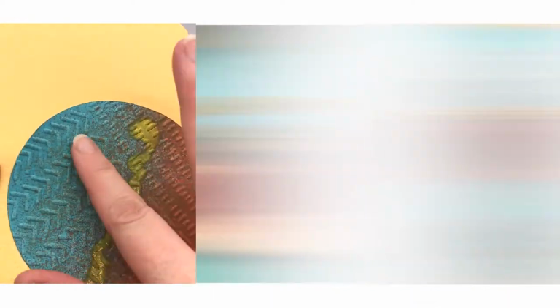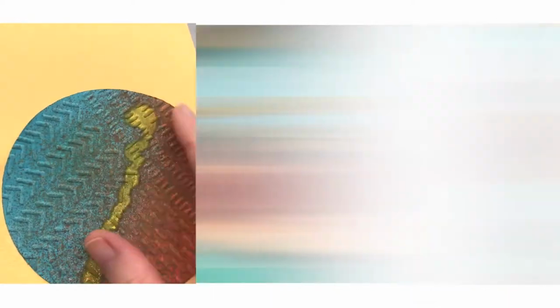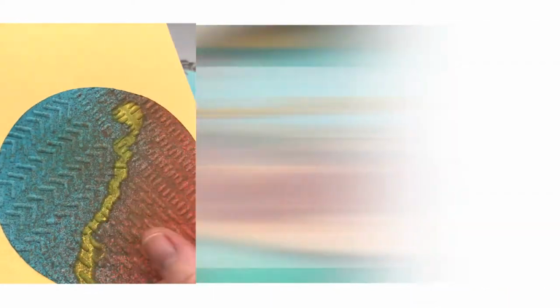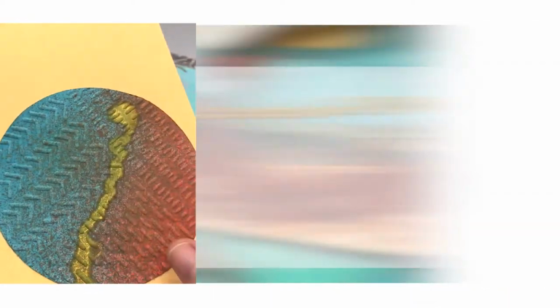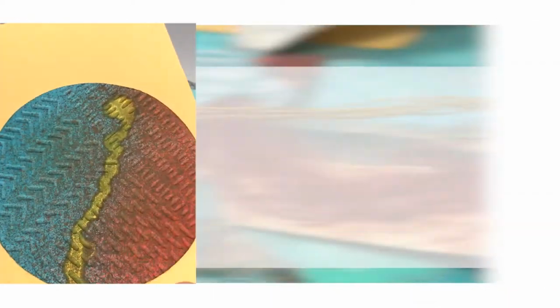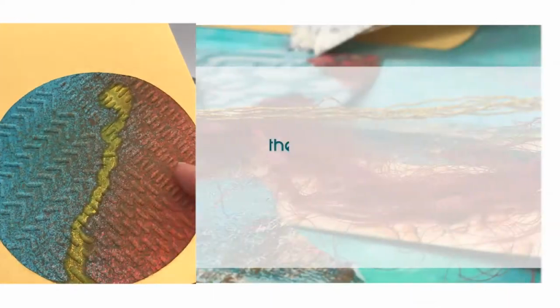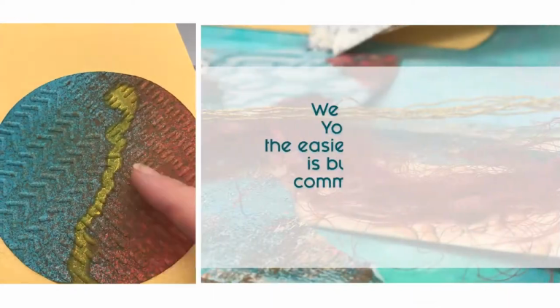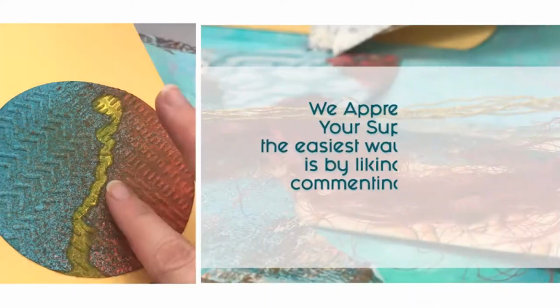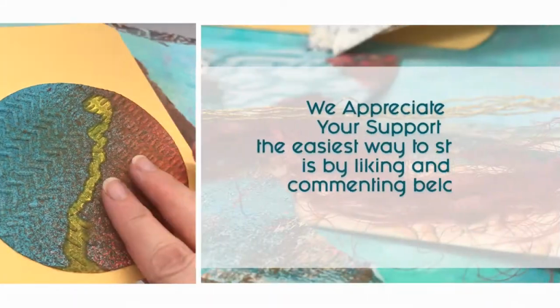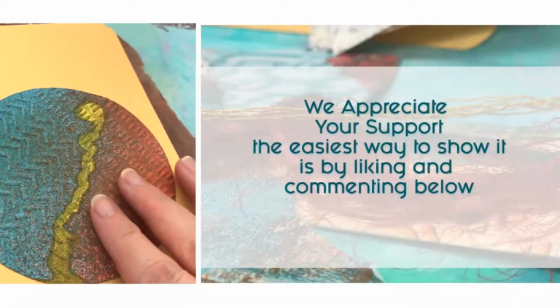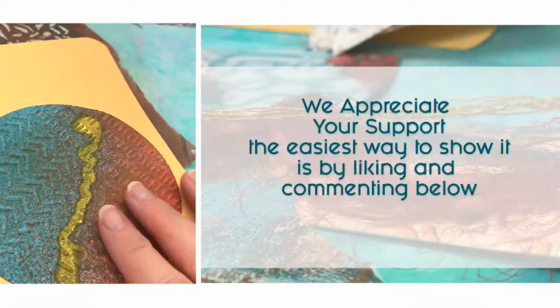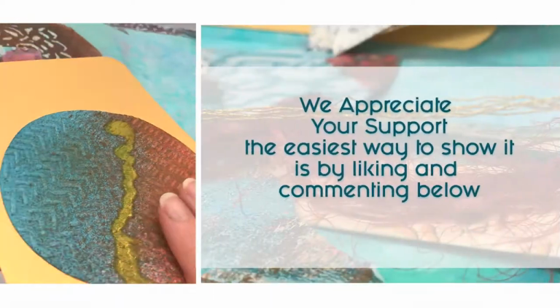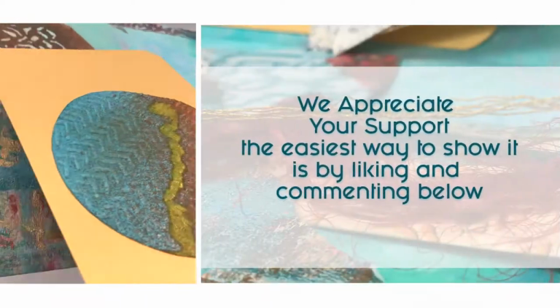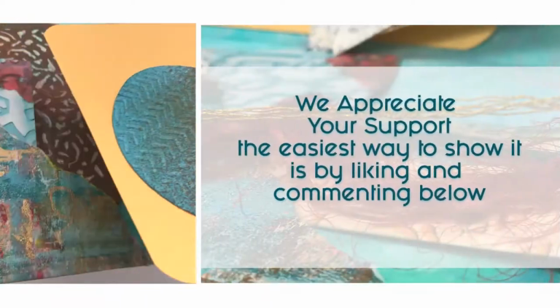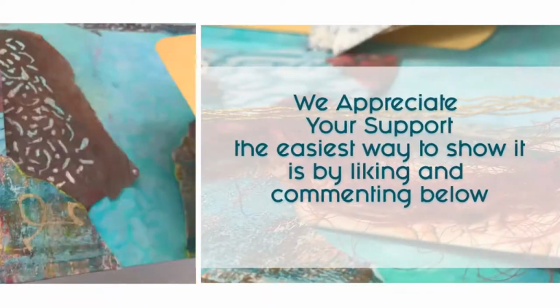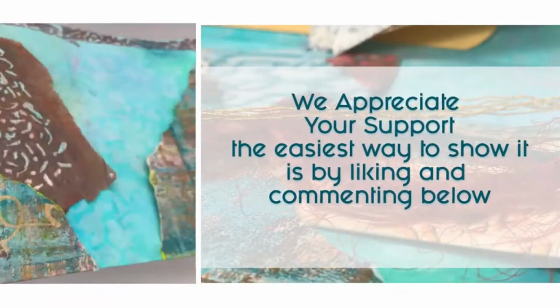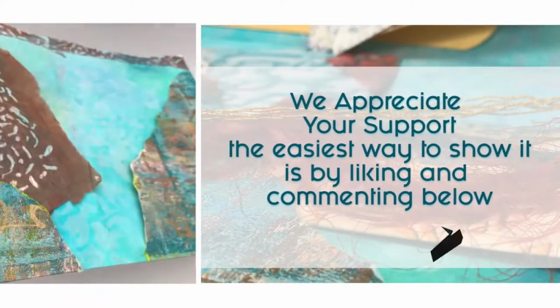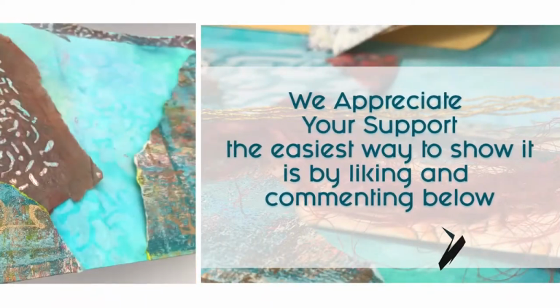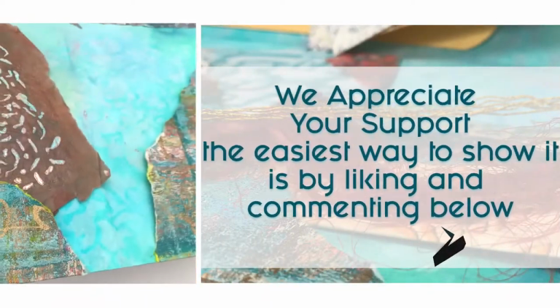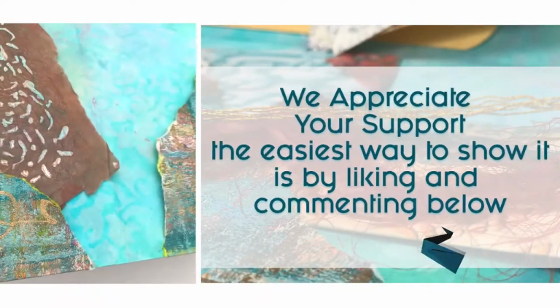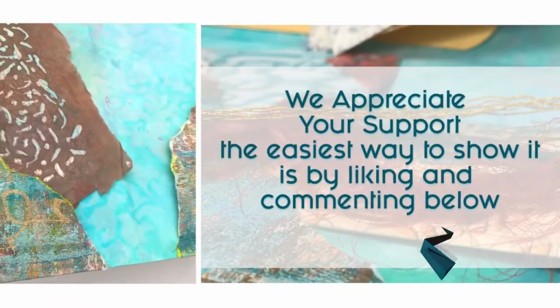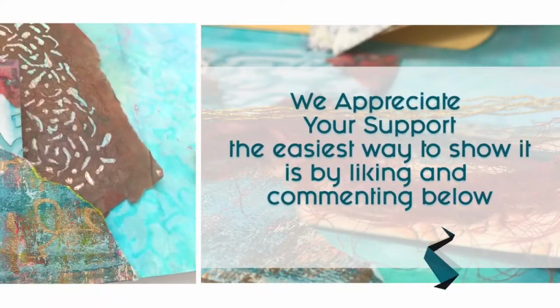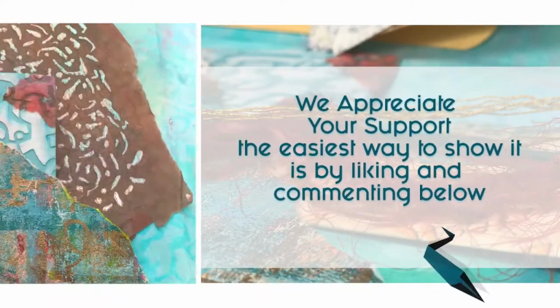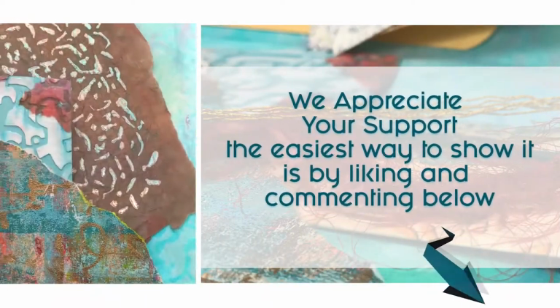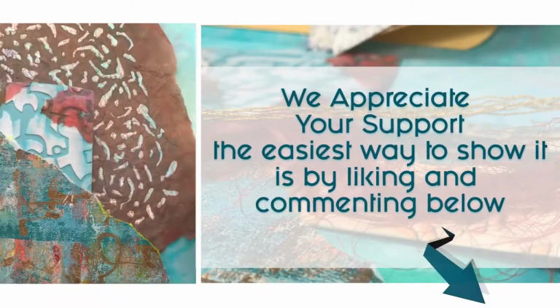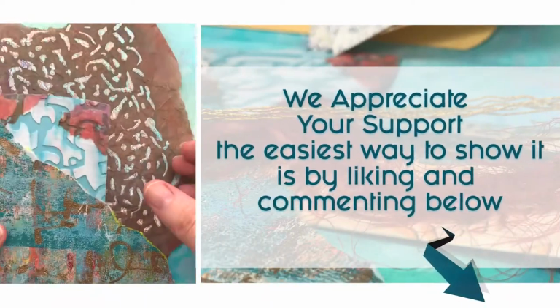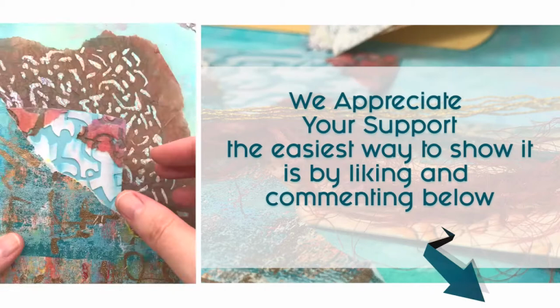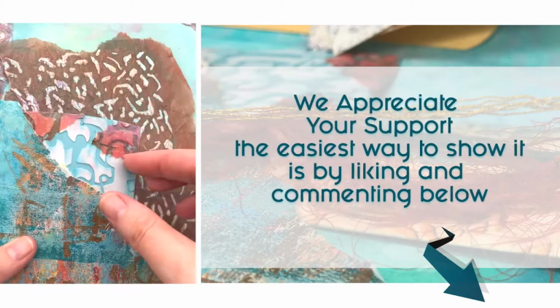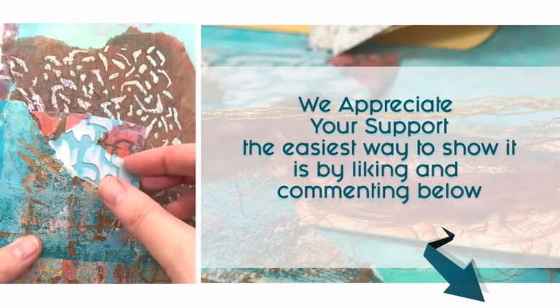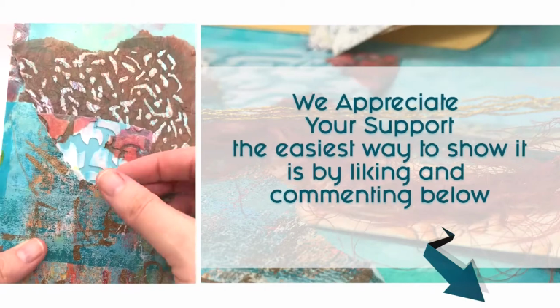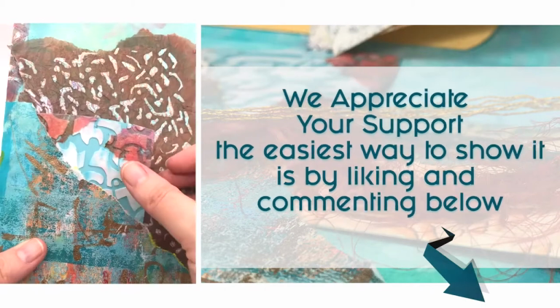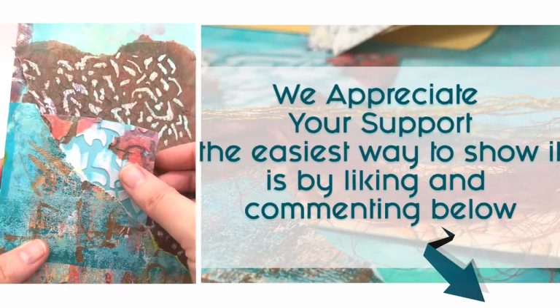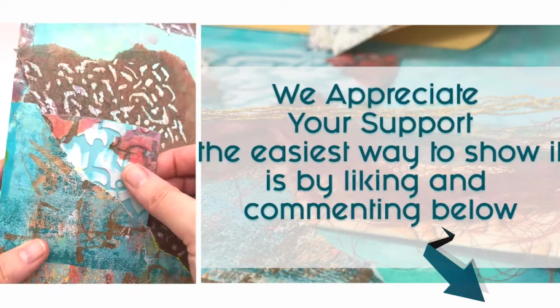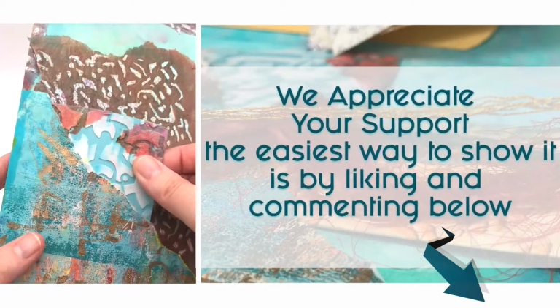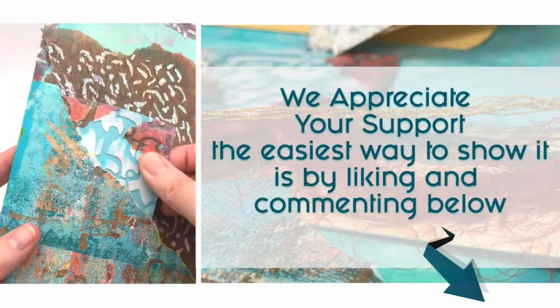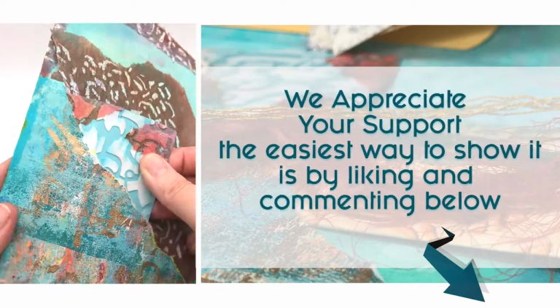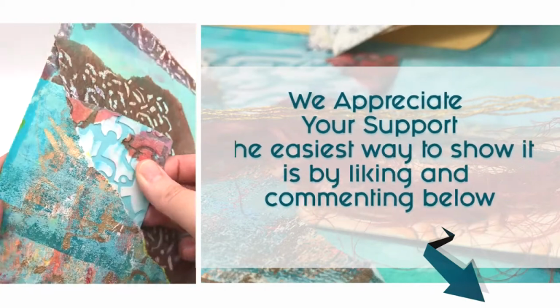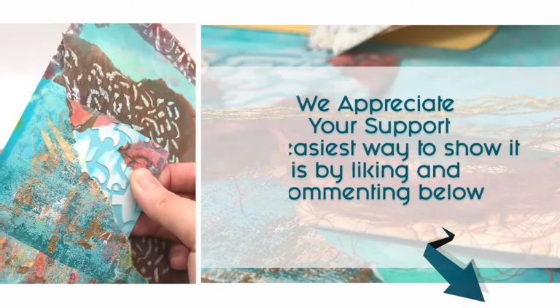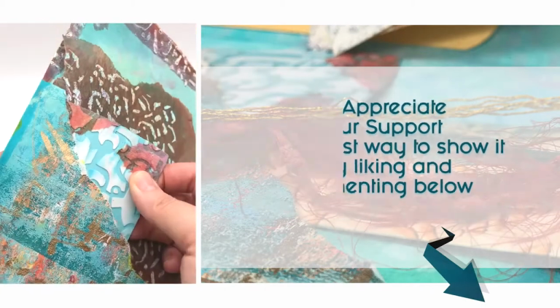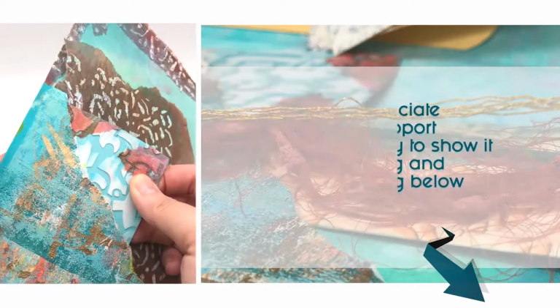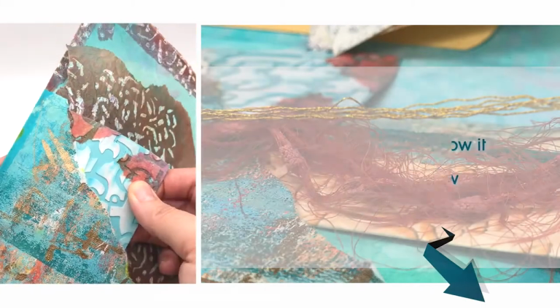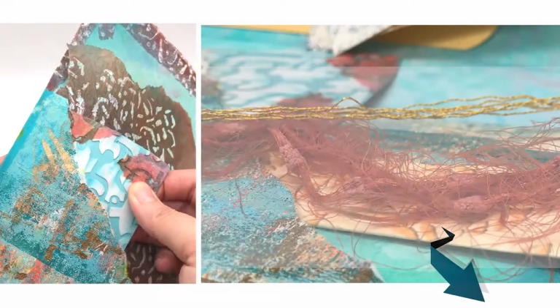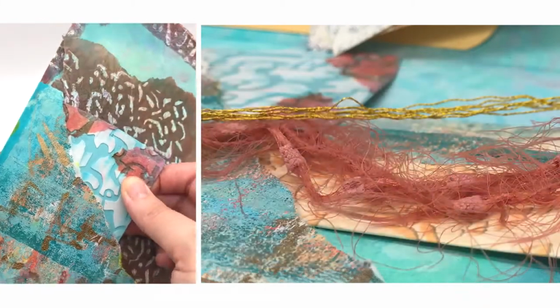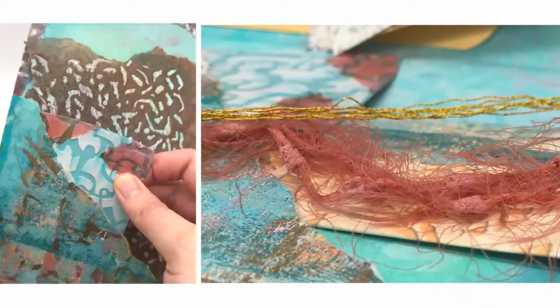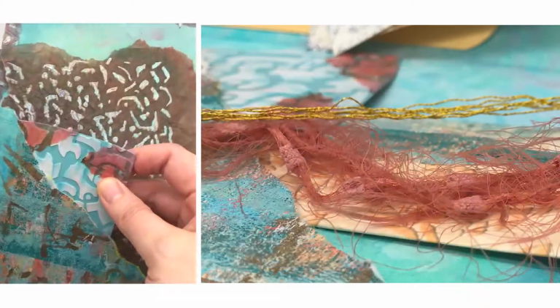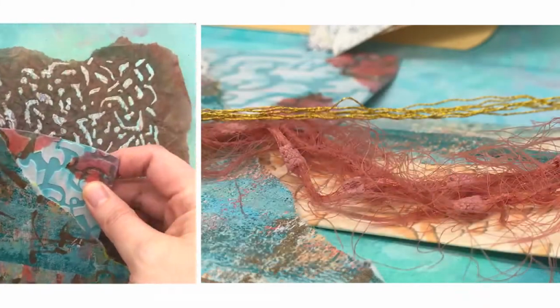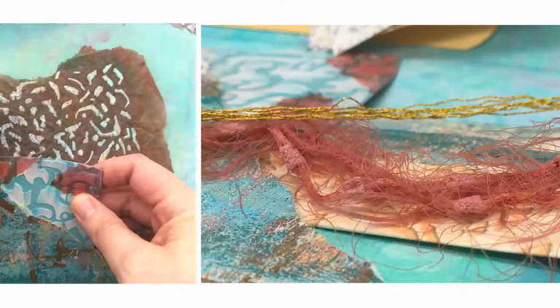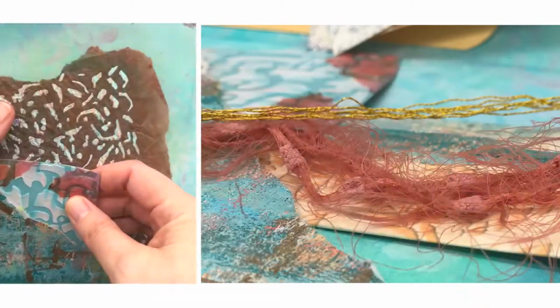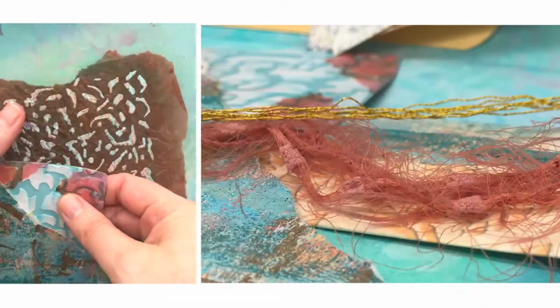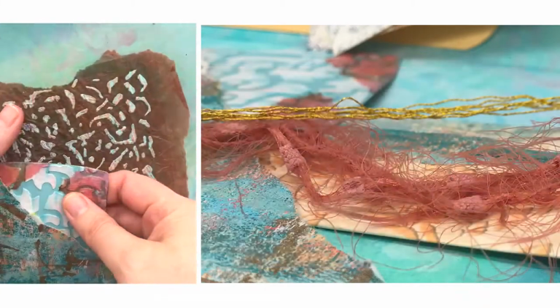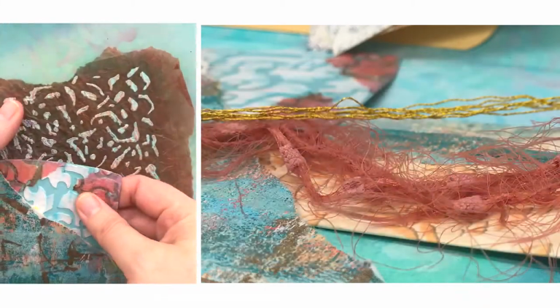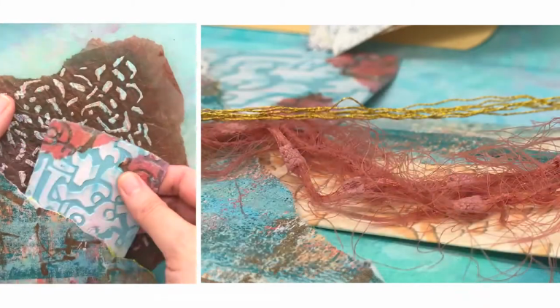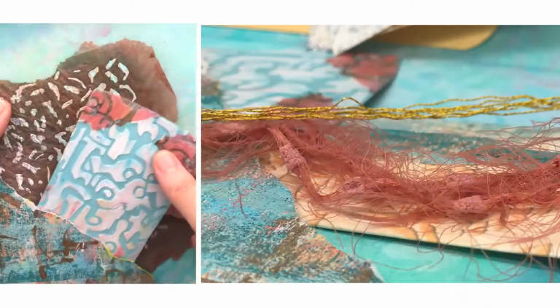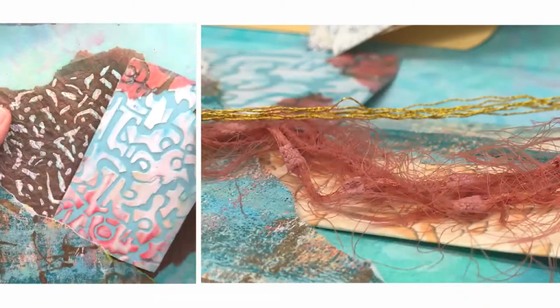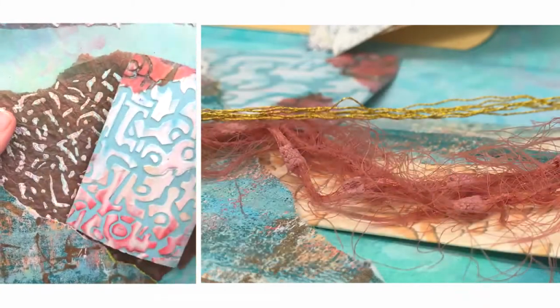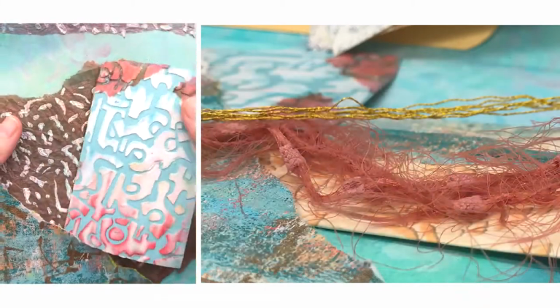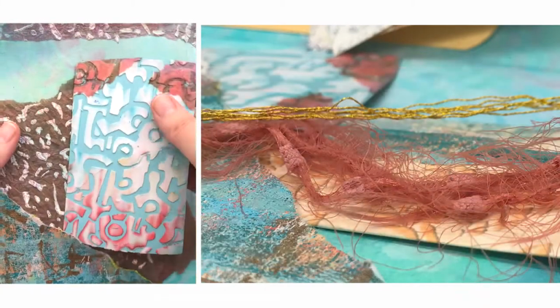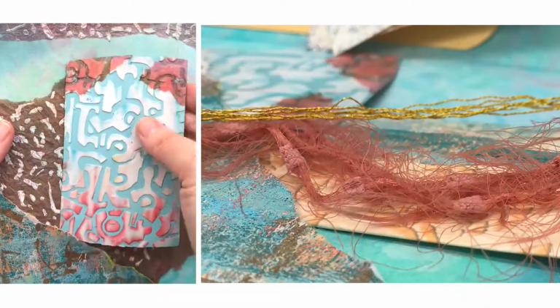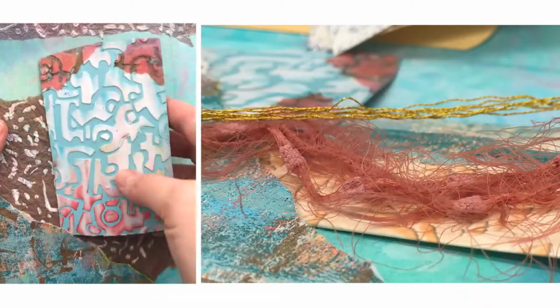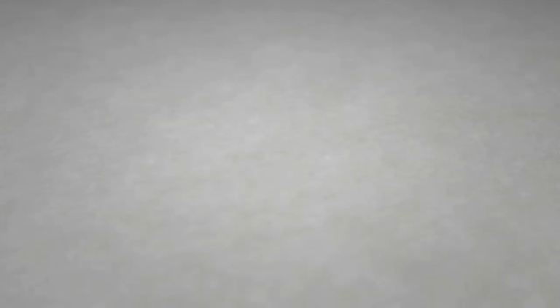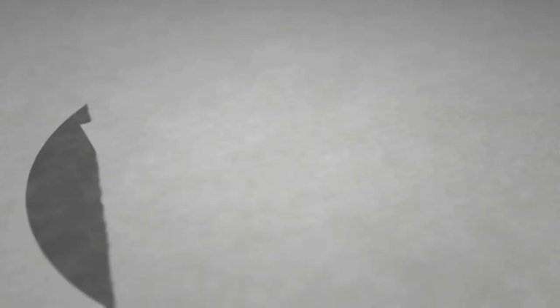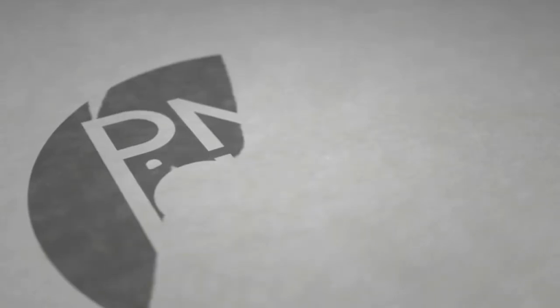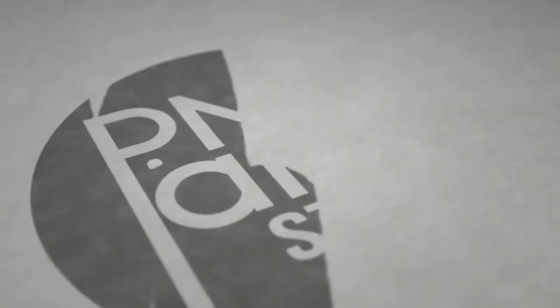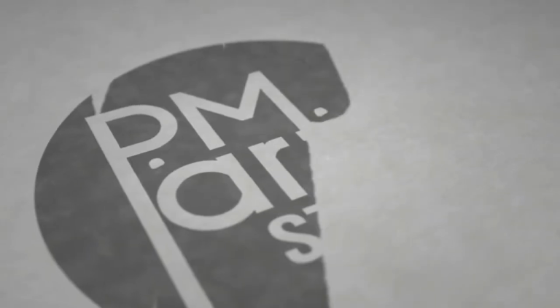Thank you for watching. Just know the easiest way to show your support is by liking and commenting. Now let's get started.